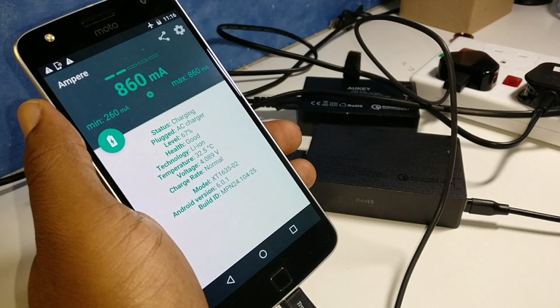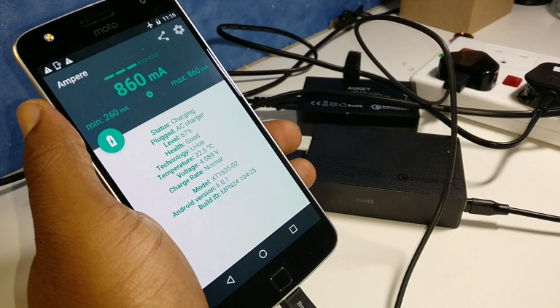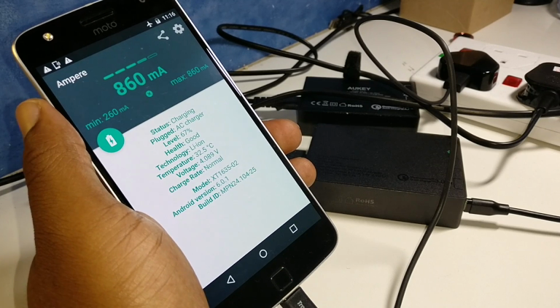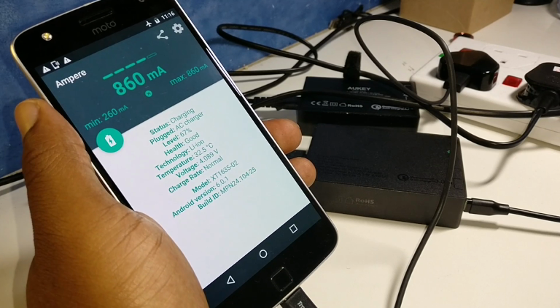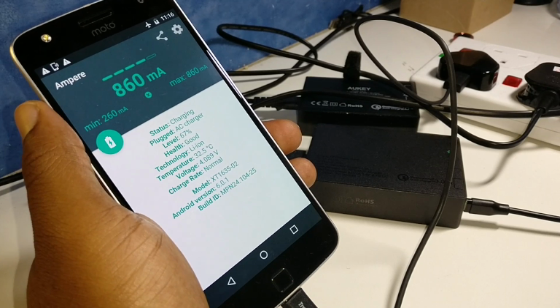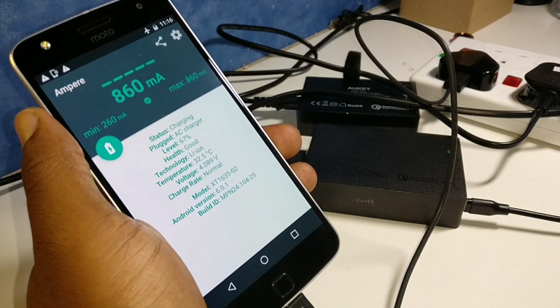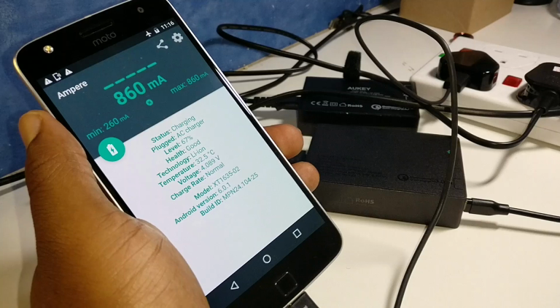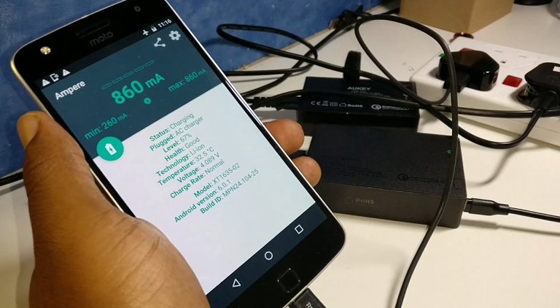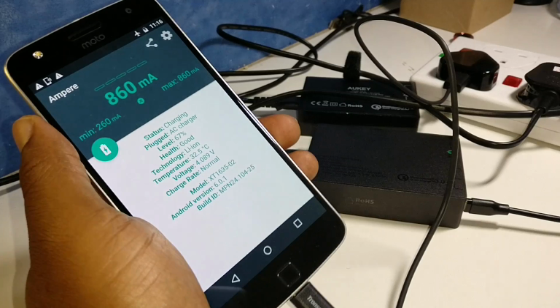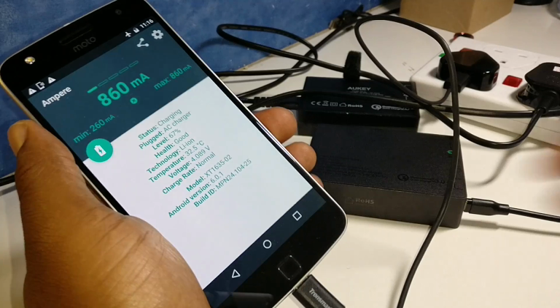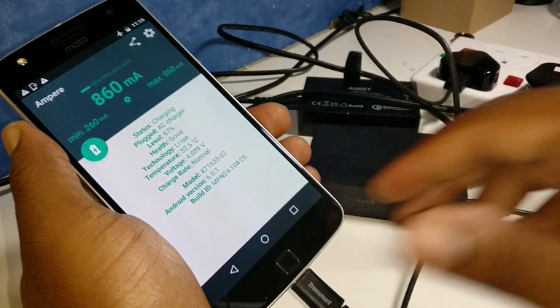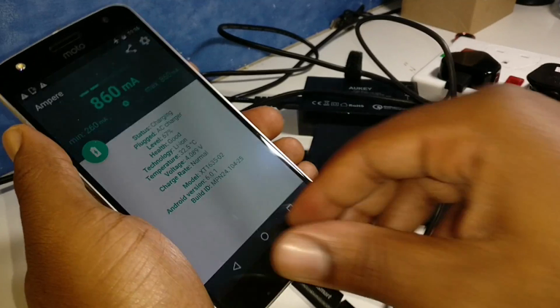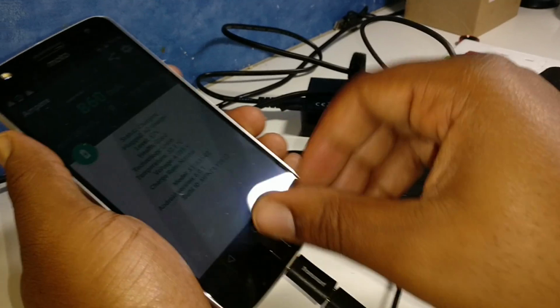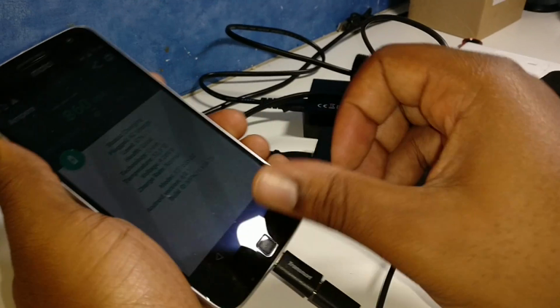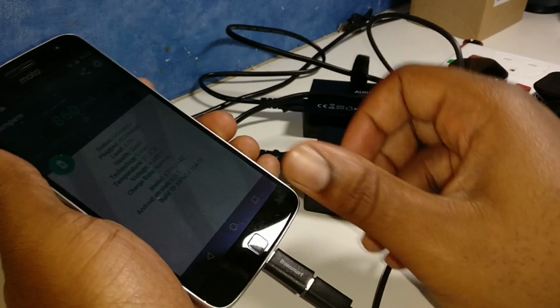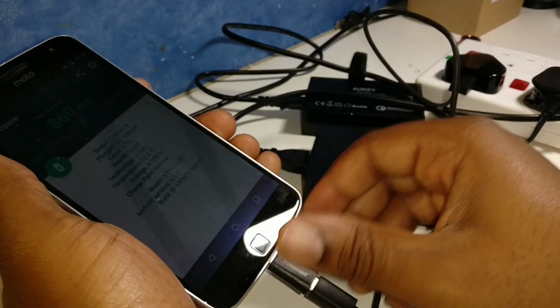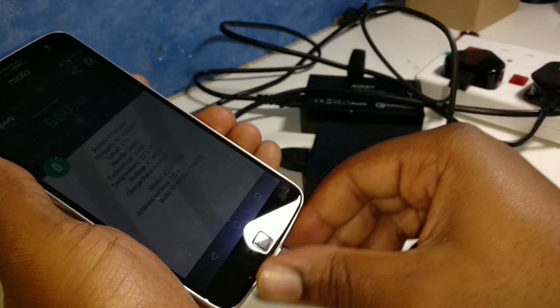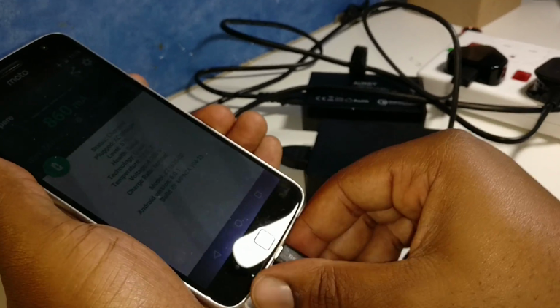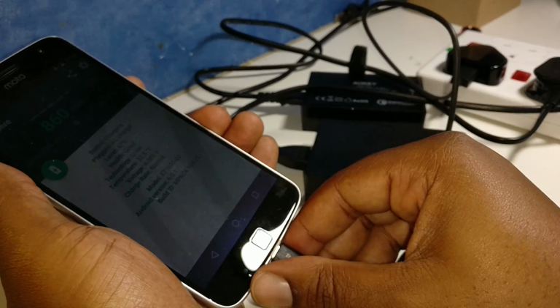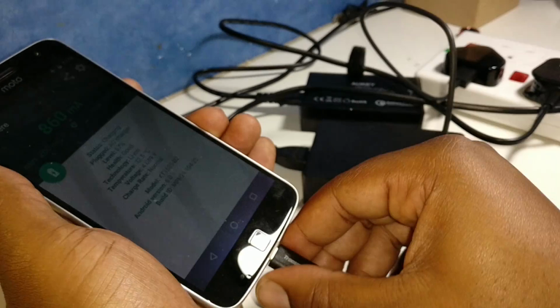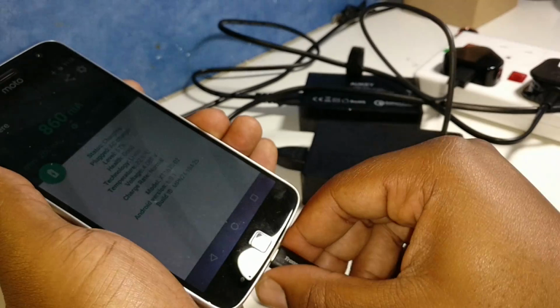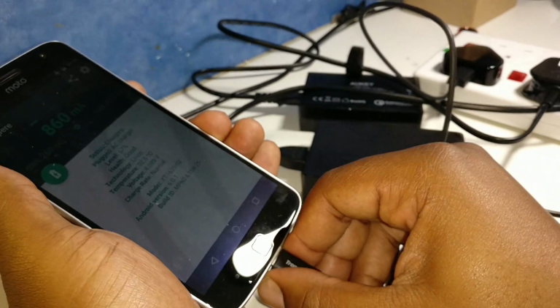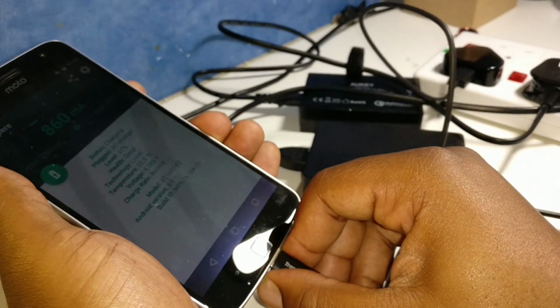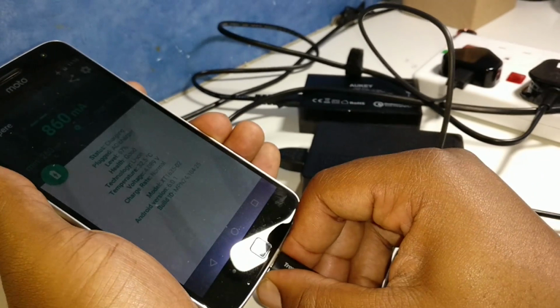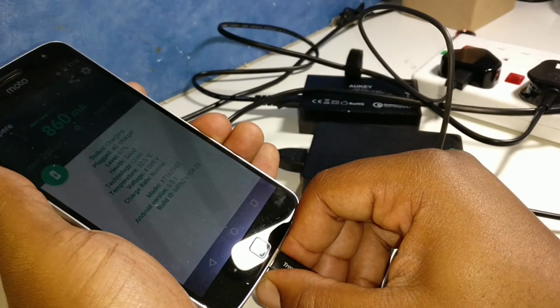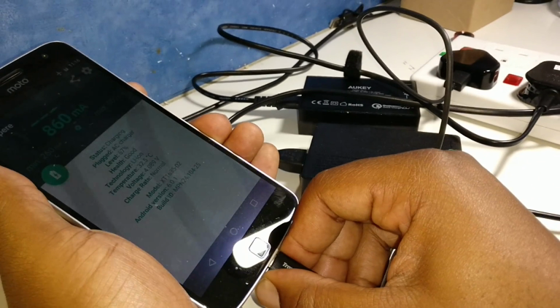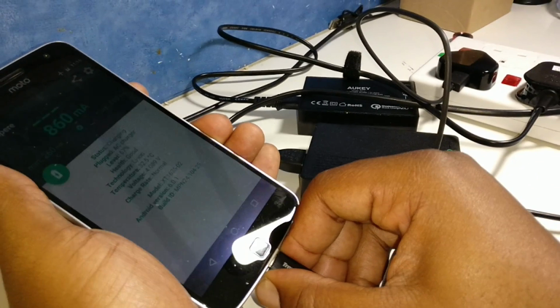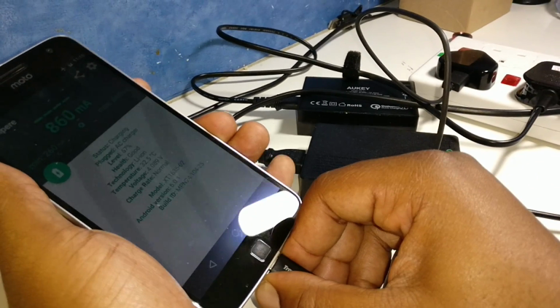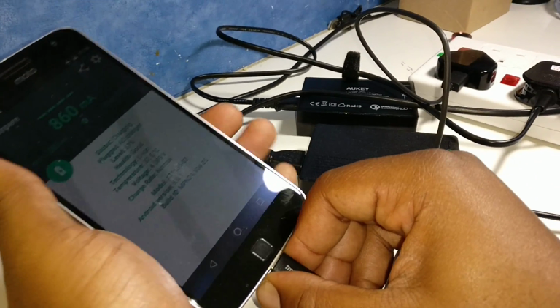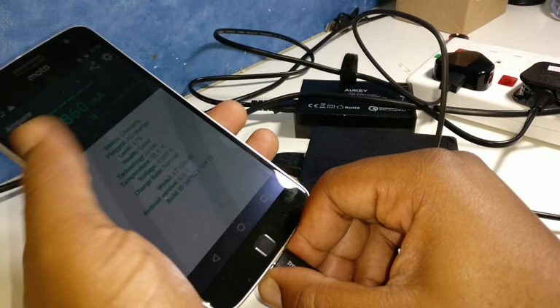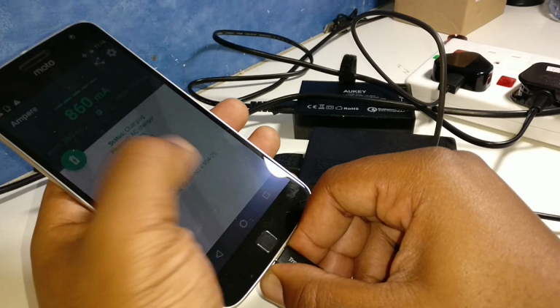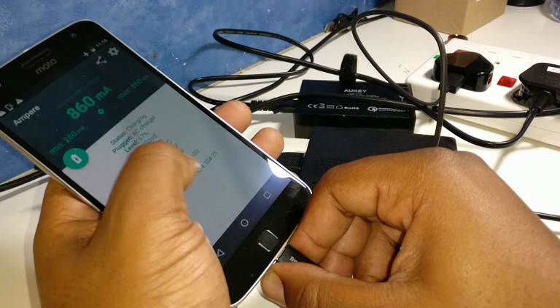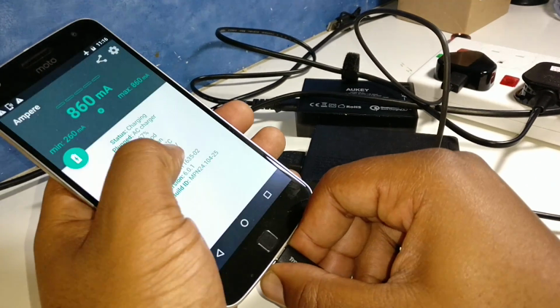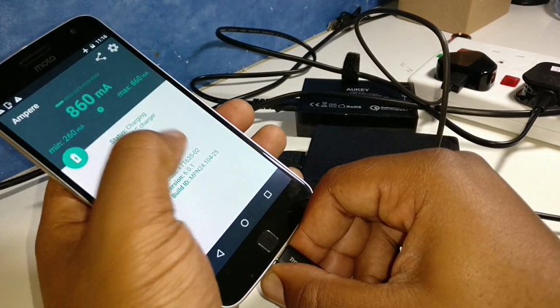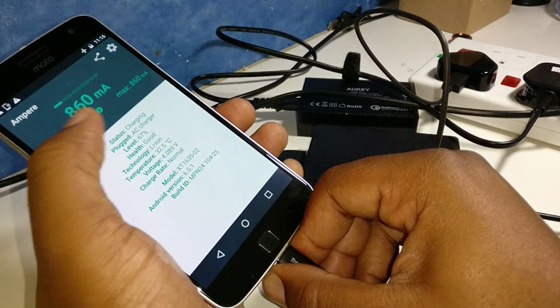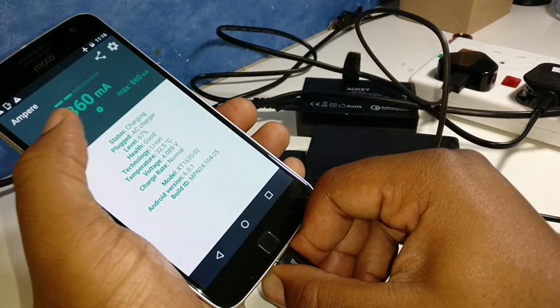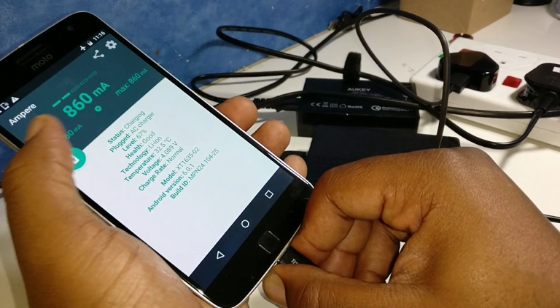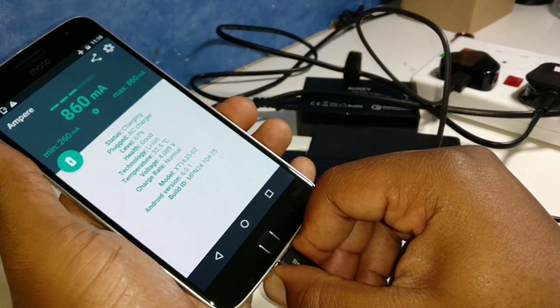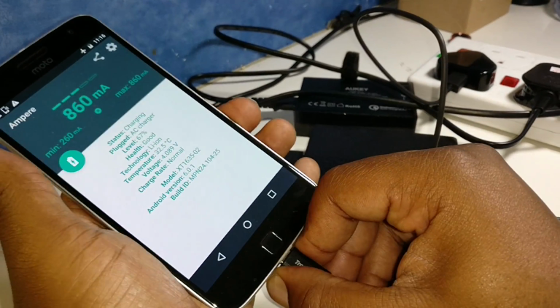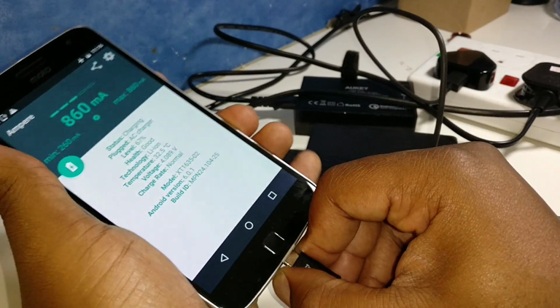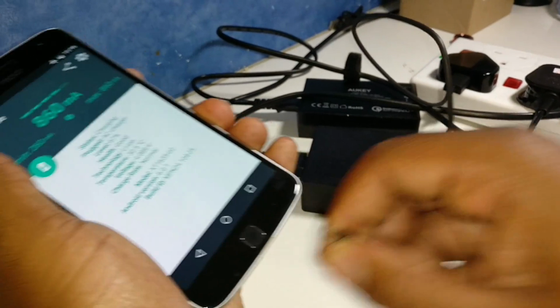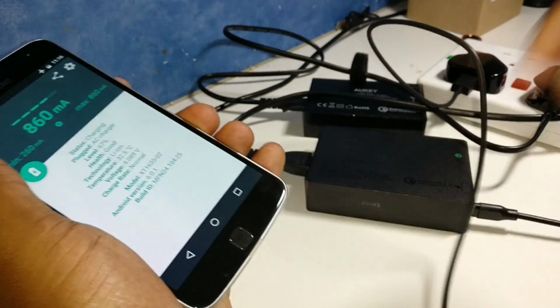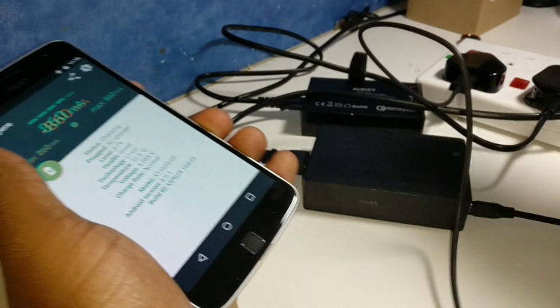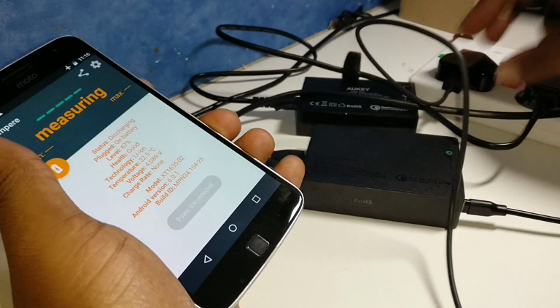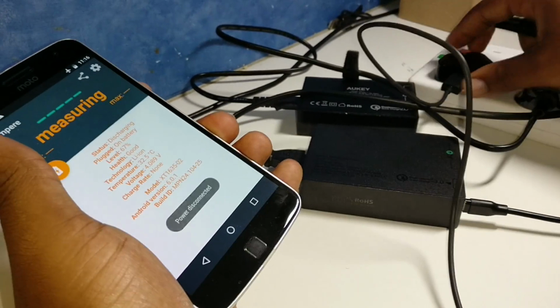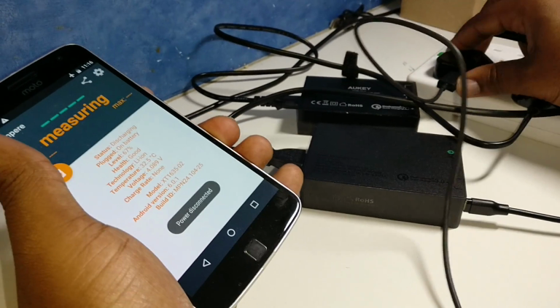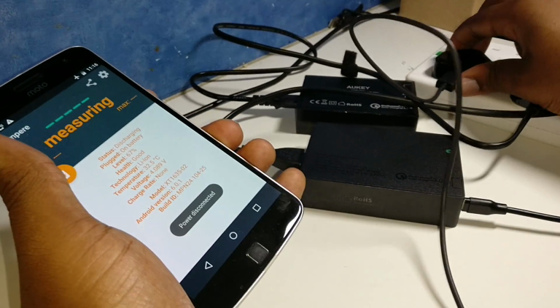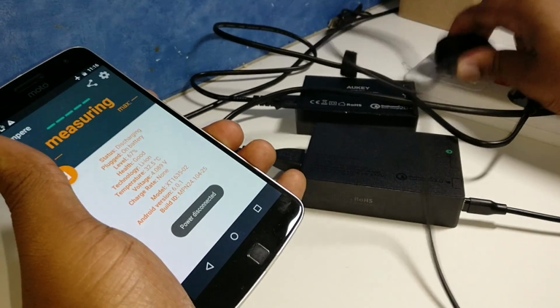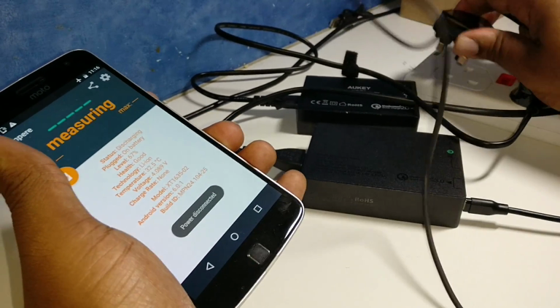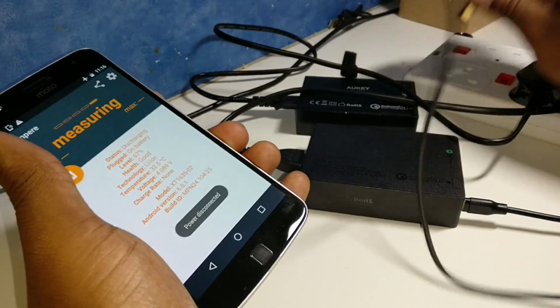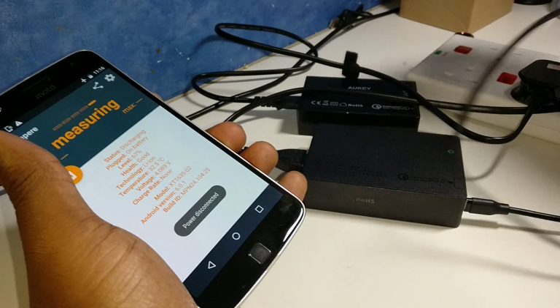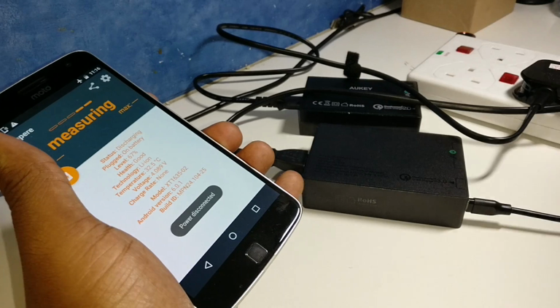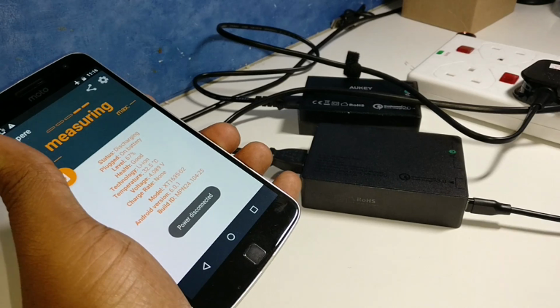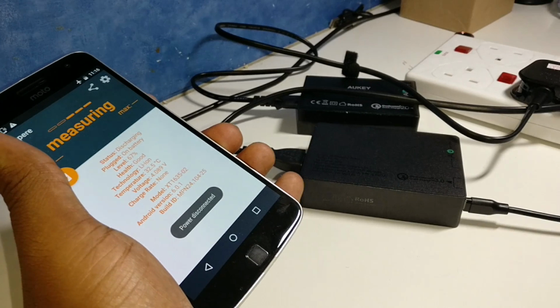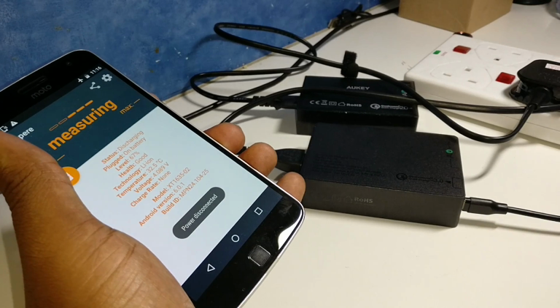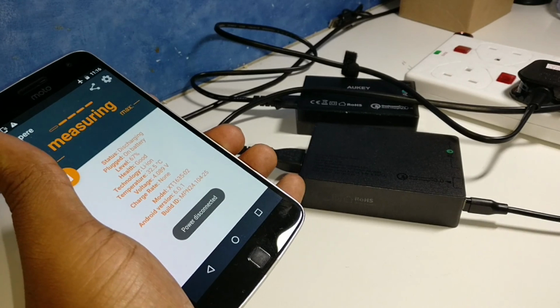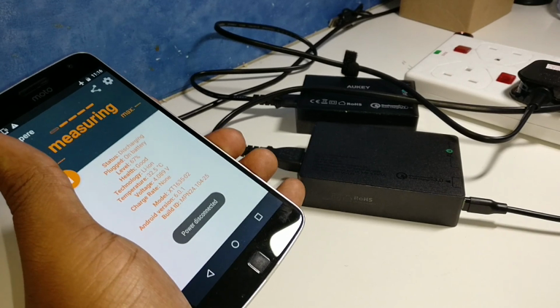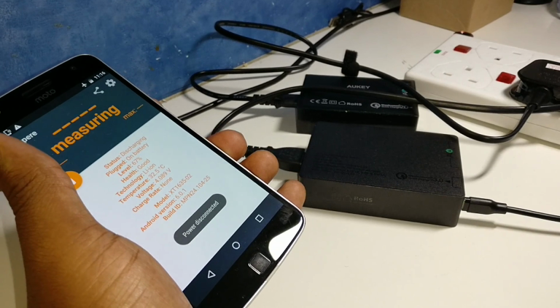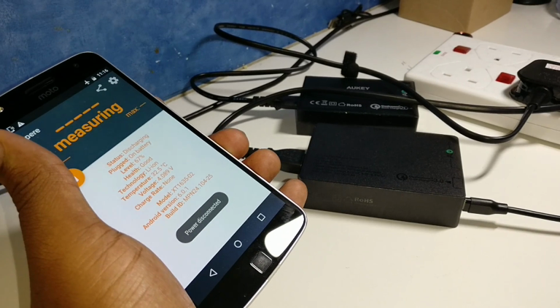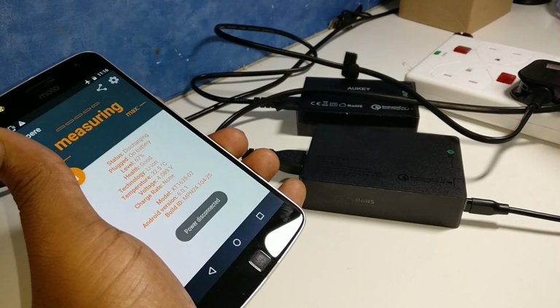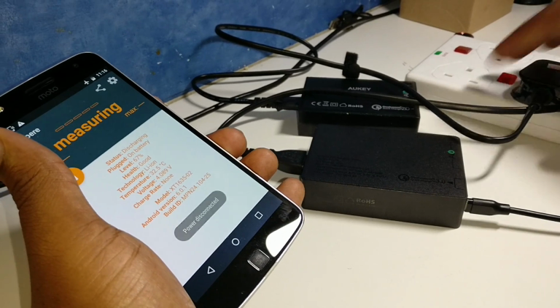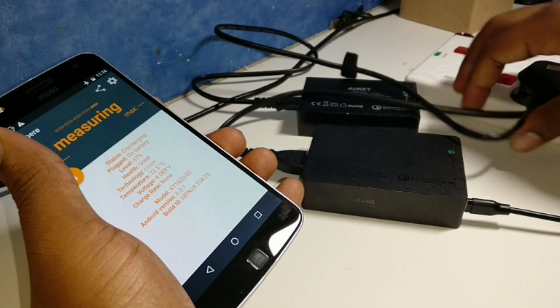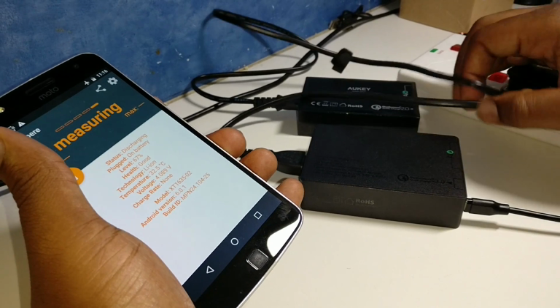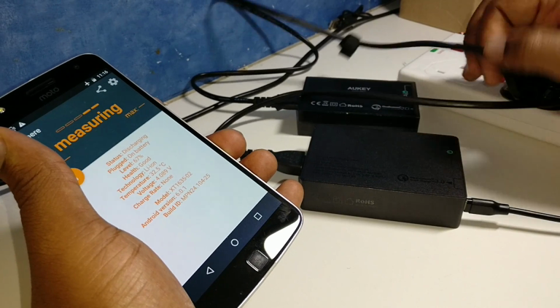And yeah, we're going to max out at 860 to 870 with the cheap pound shop charger — but it's to be expected.